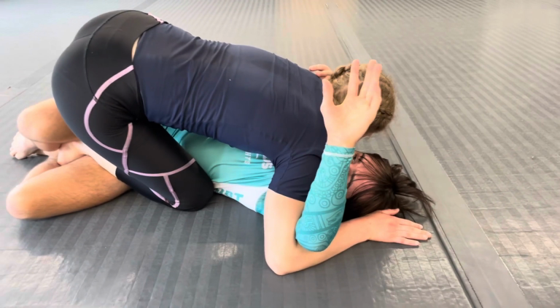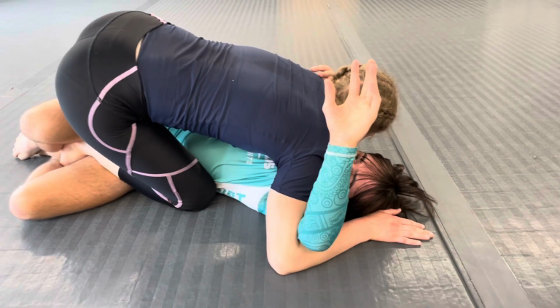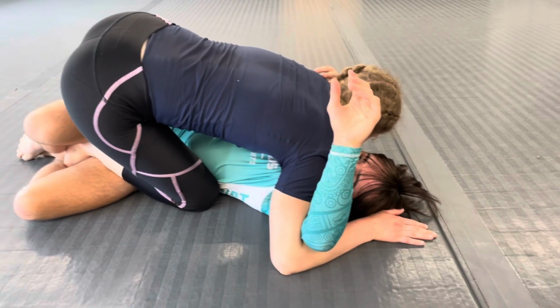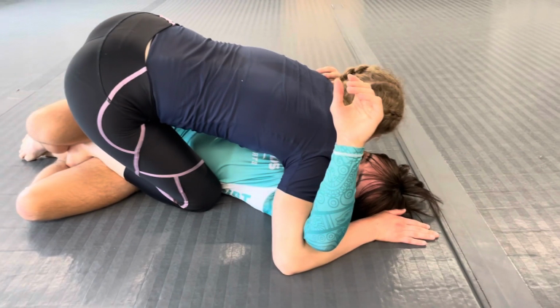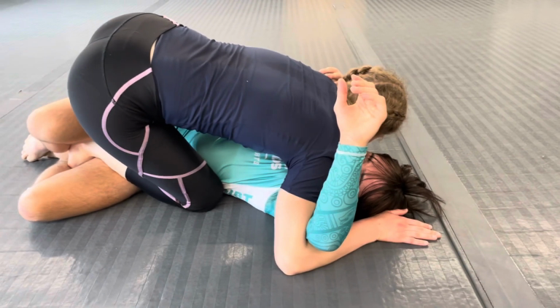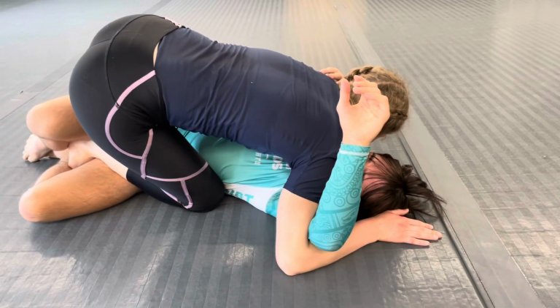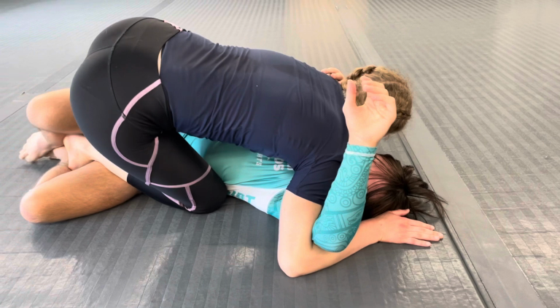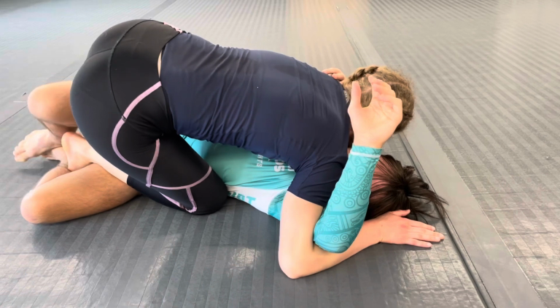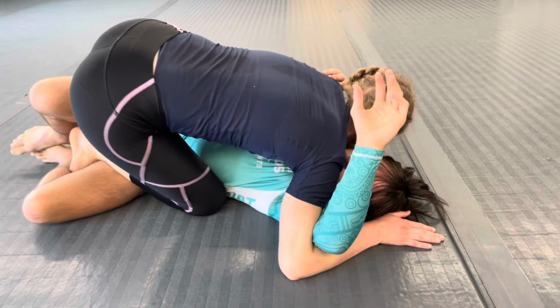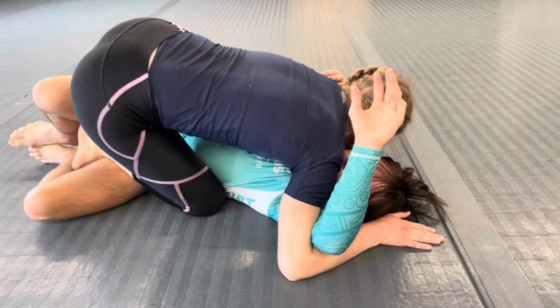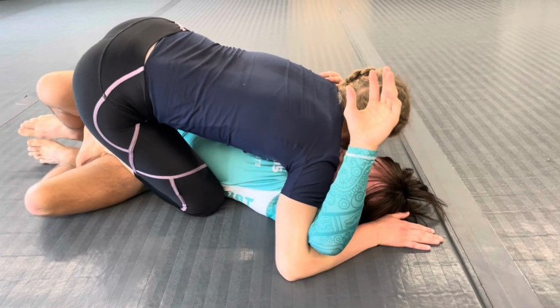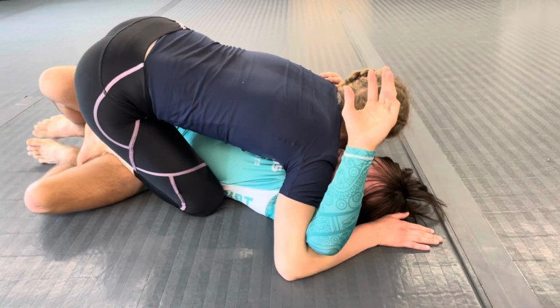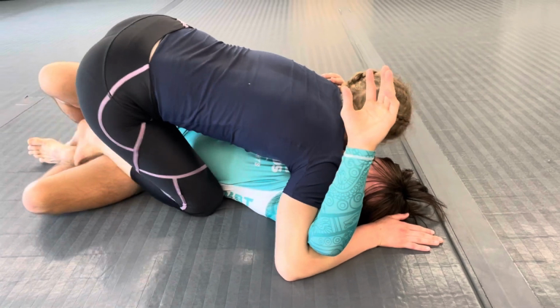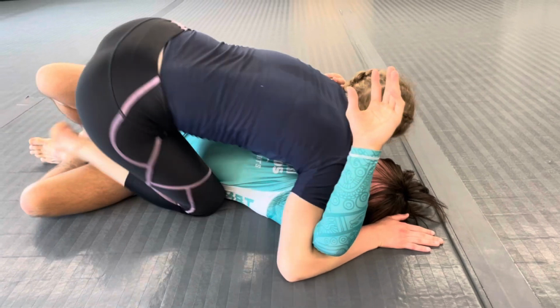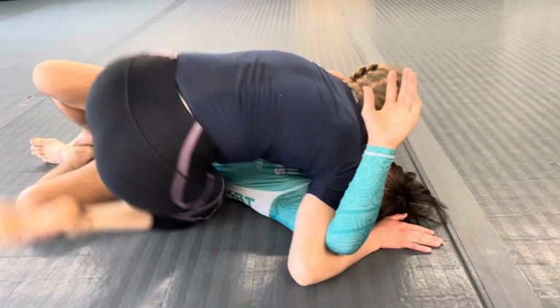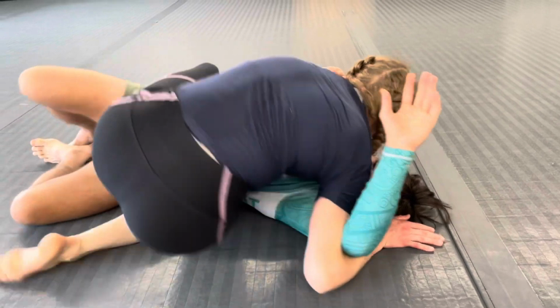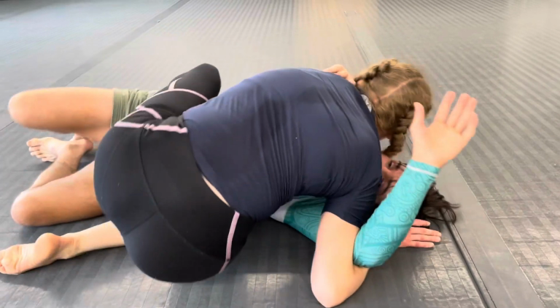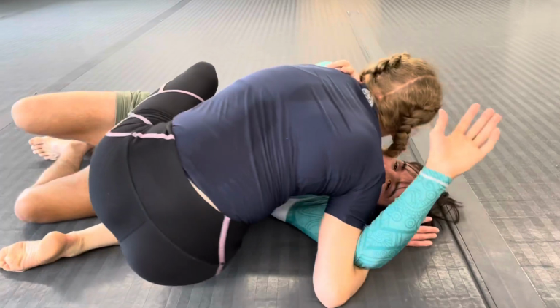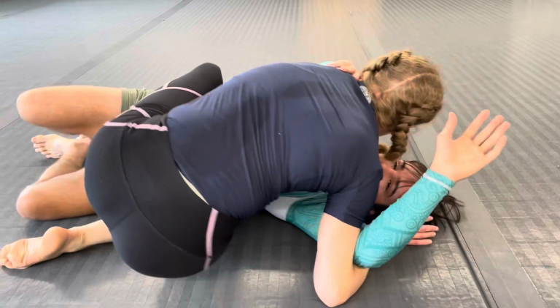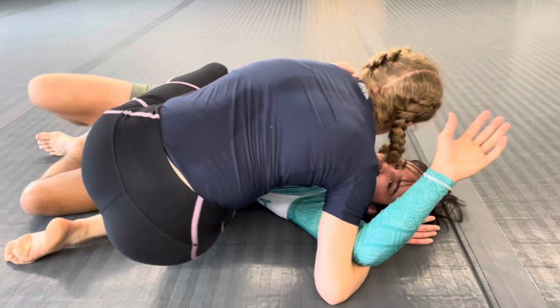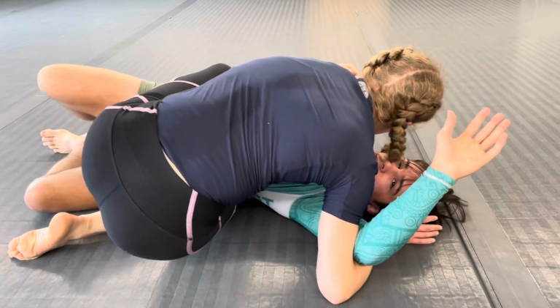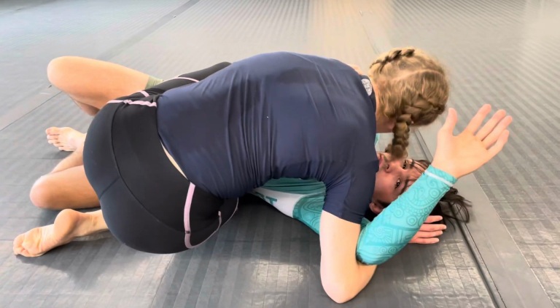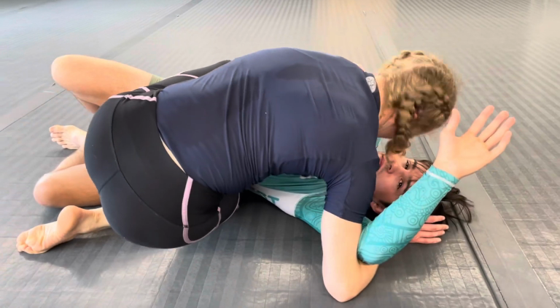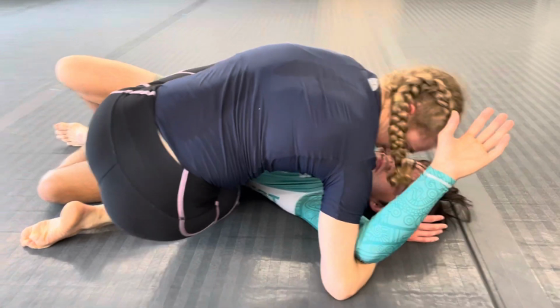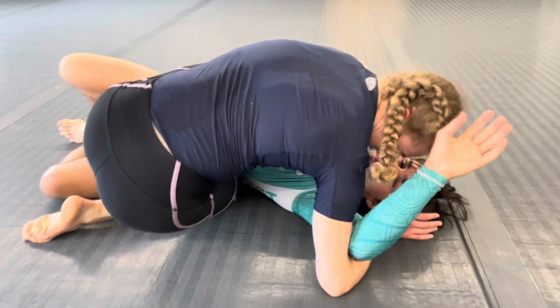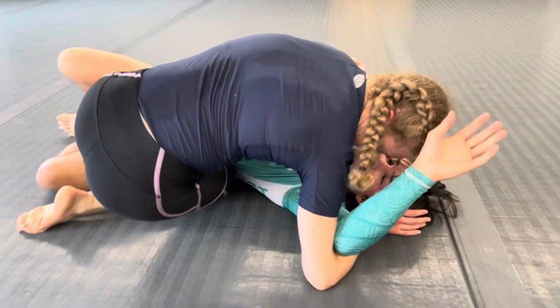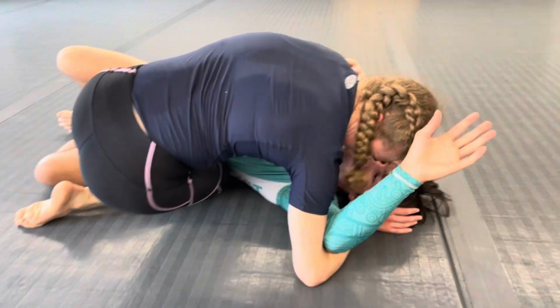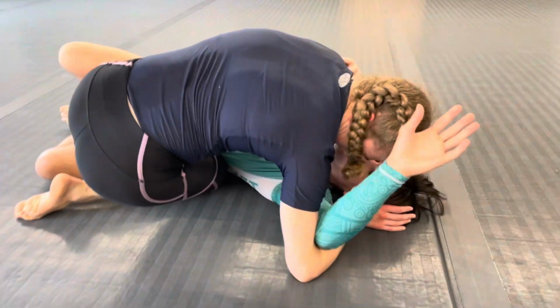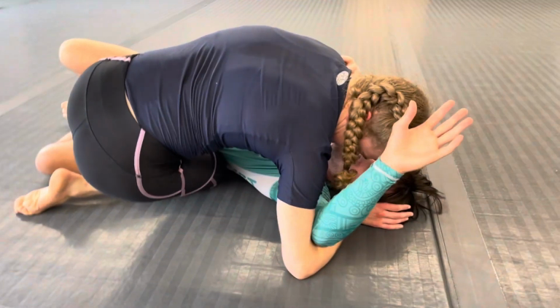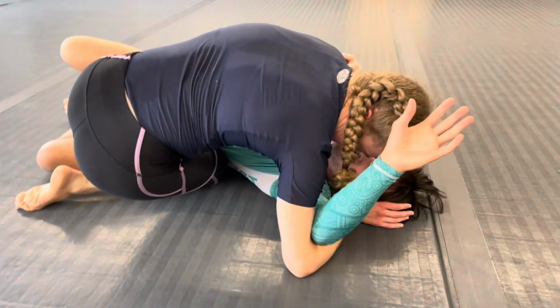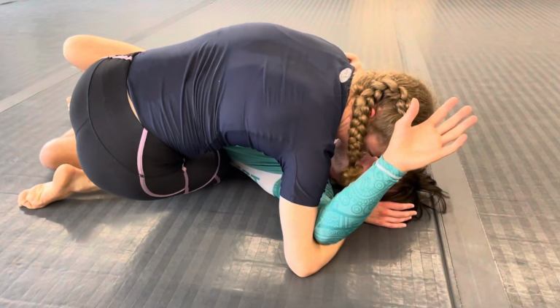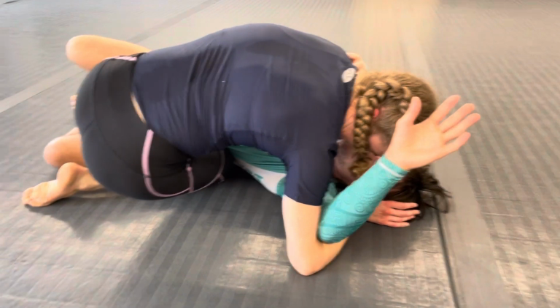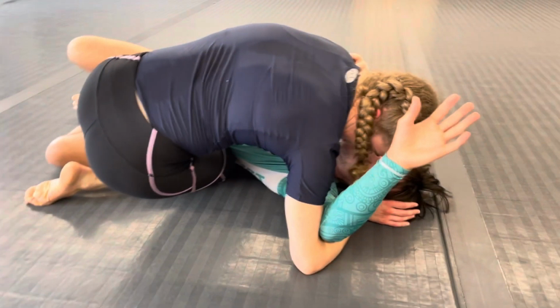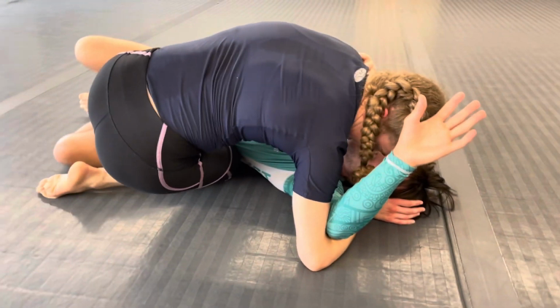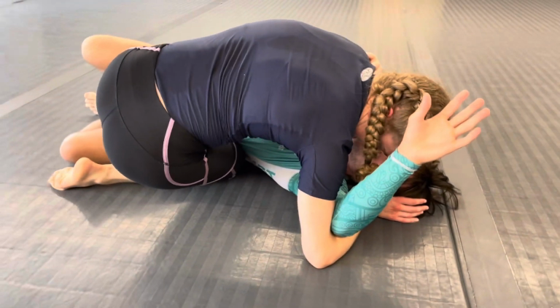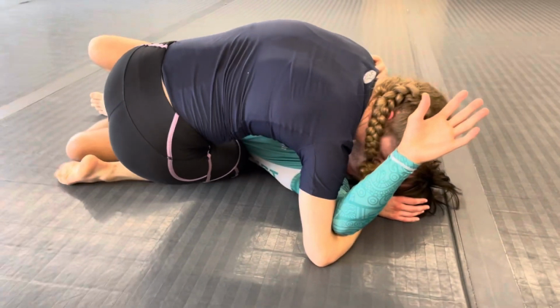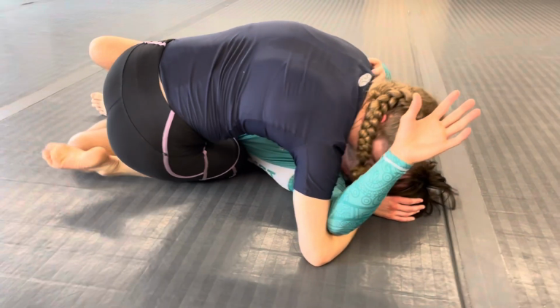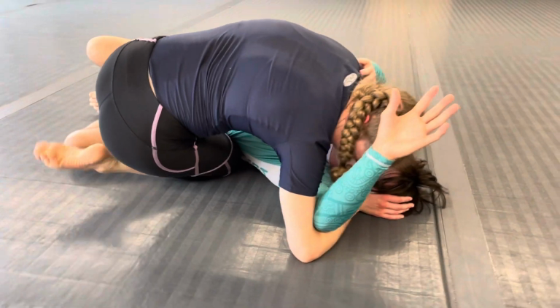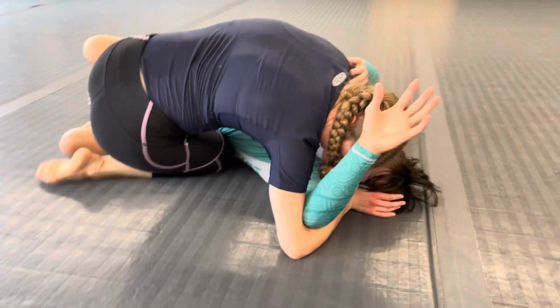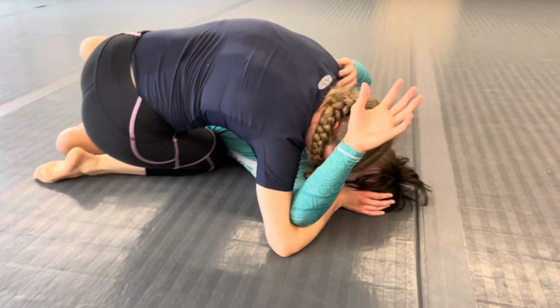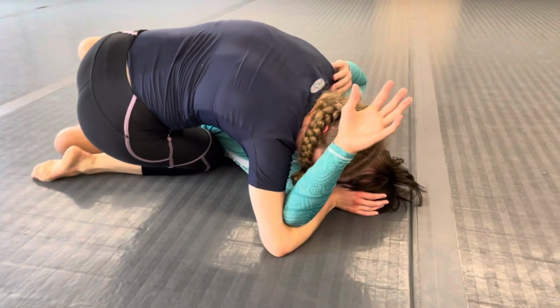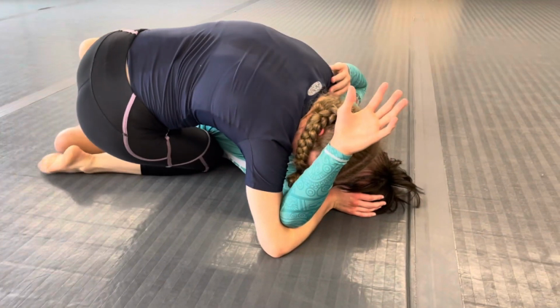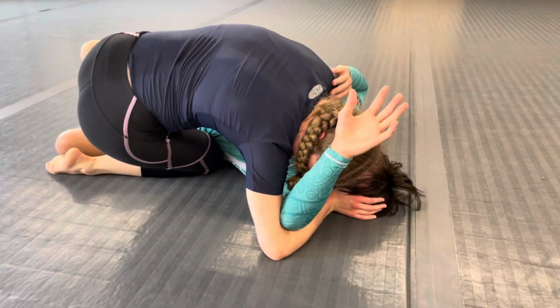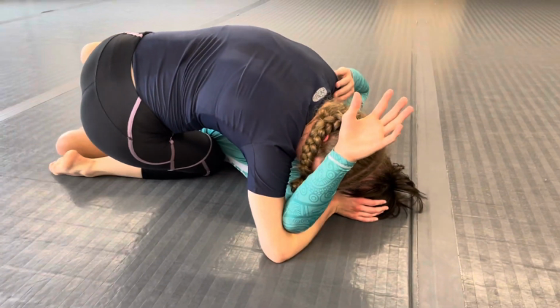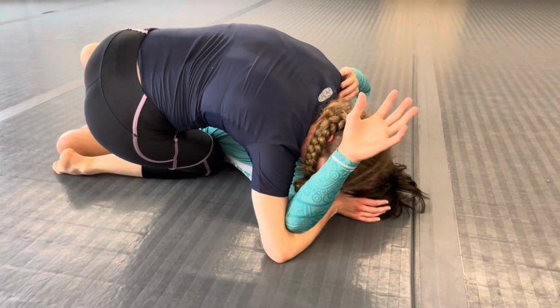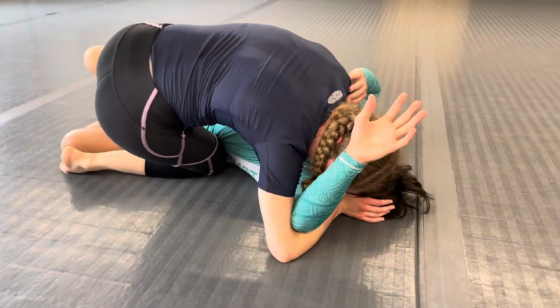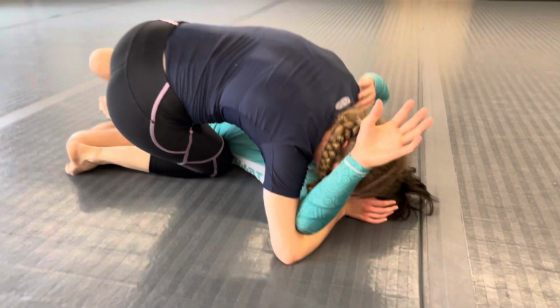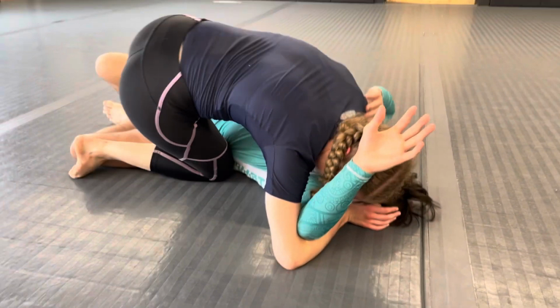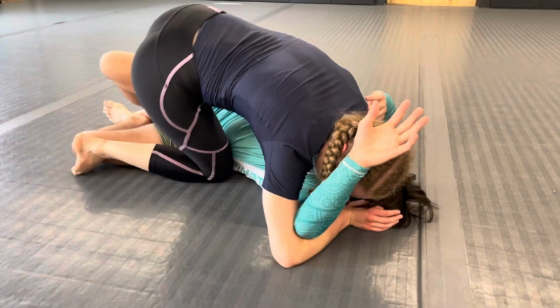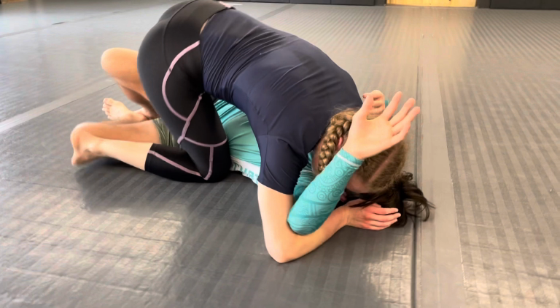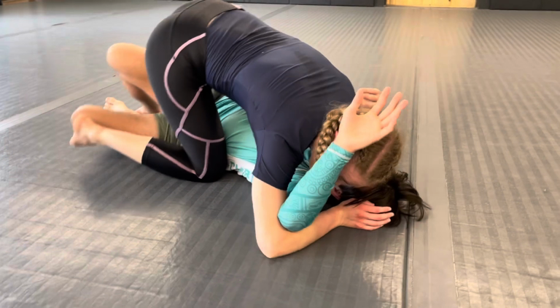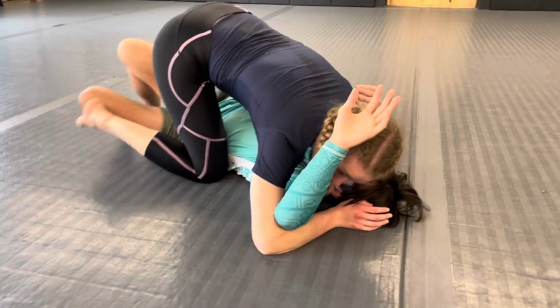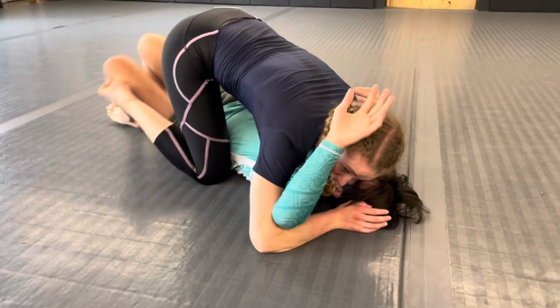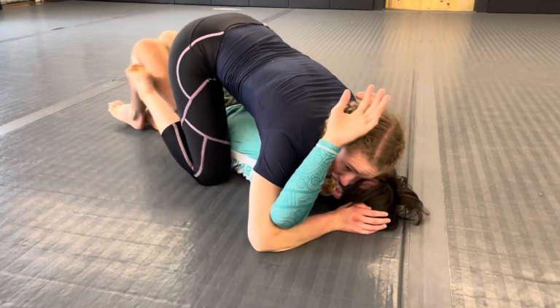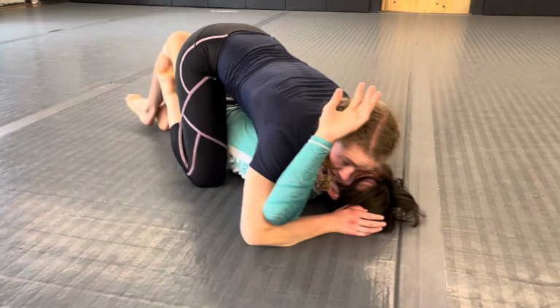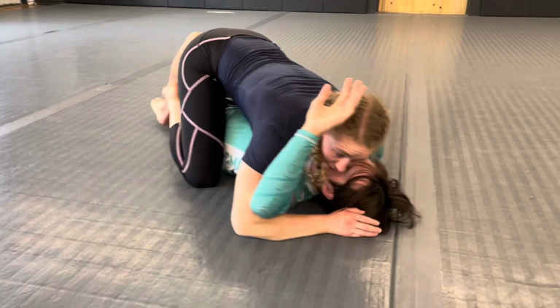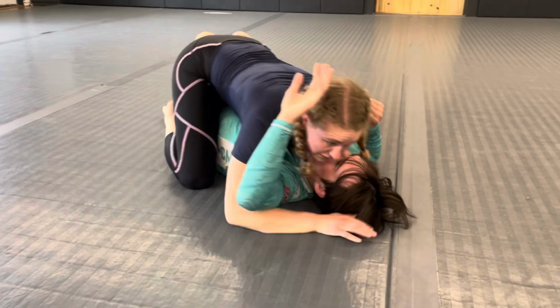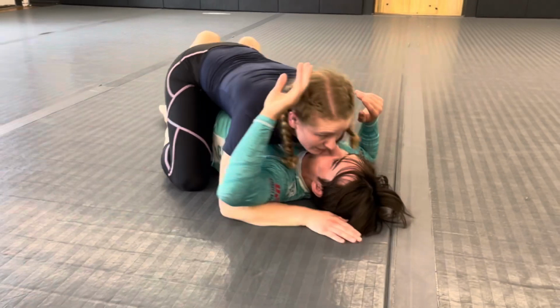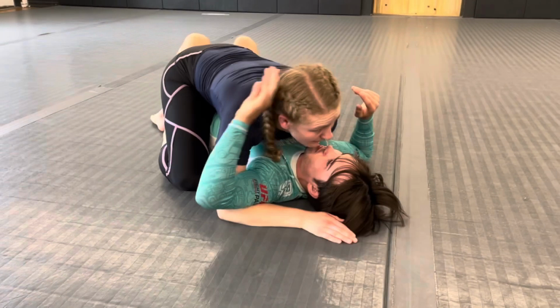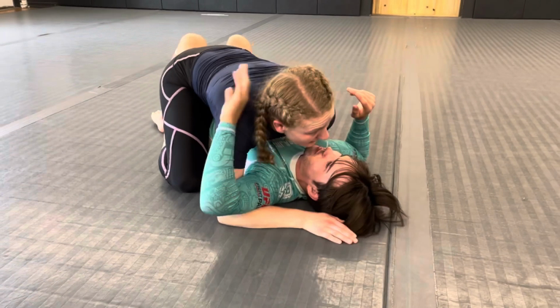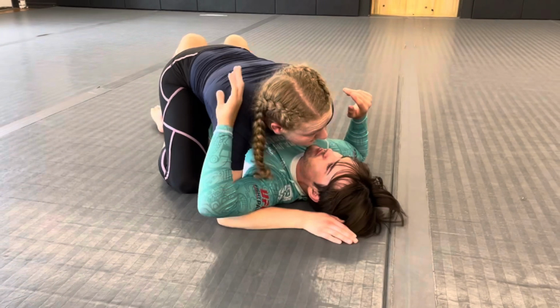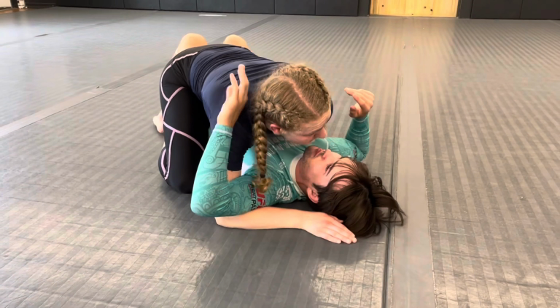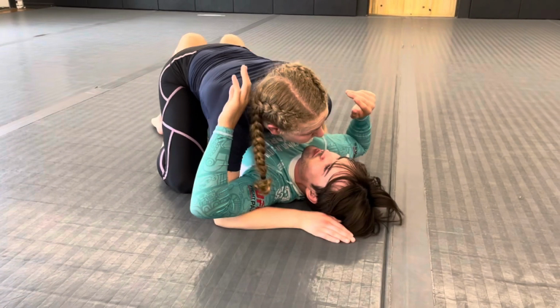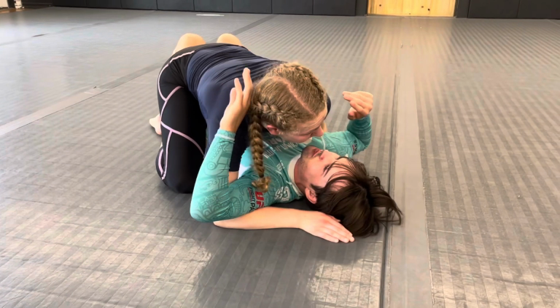From here, just to finish the pass, I'm going to throw my hip off down and get my foot to the other side of the mat and come back into mount.